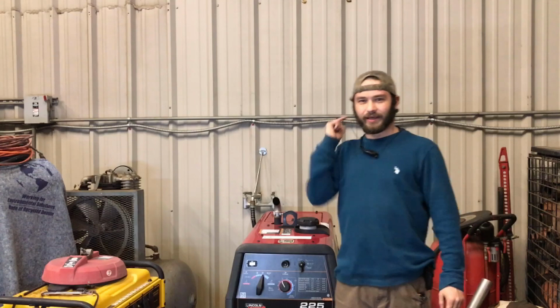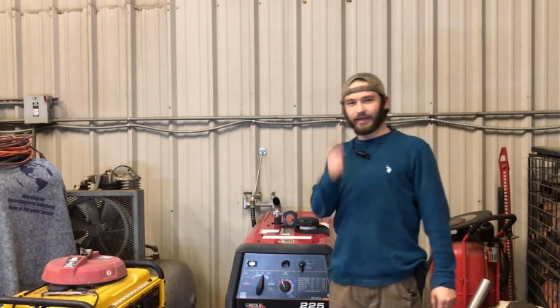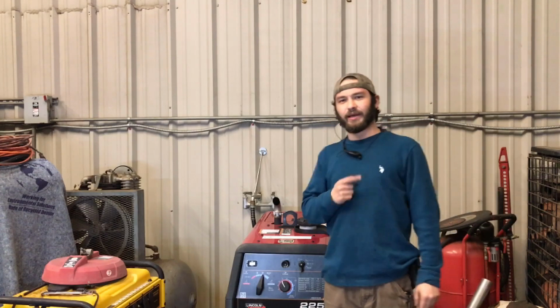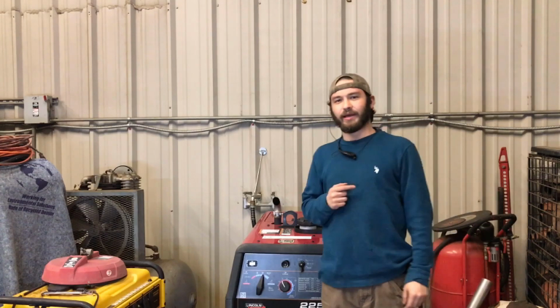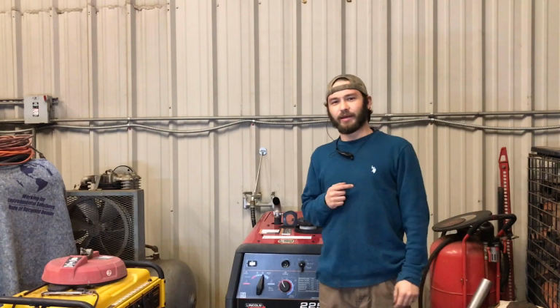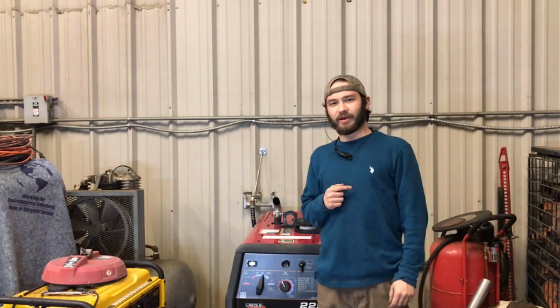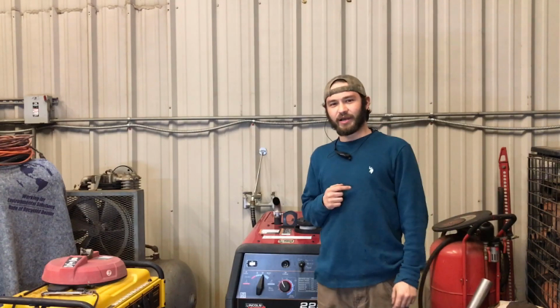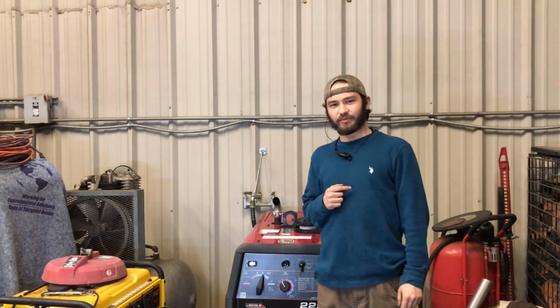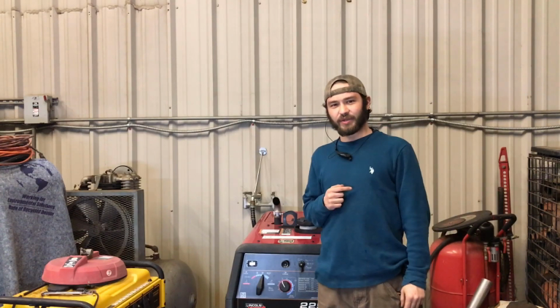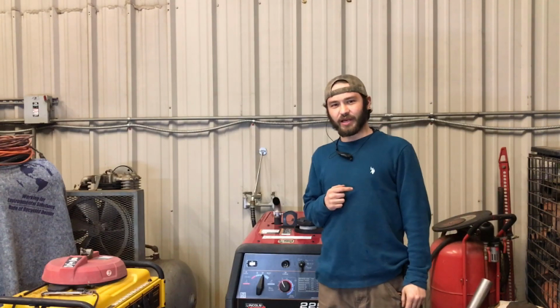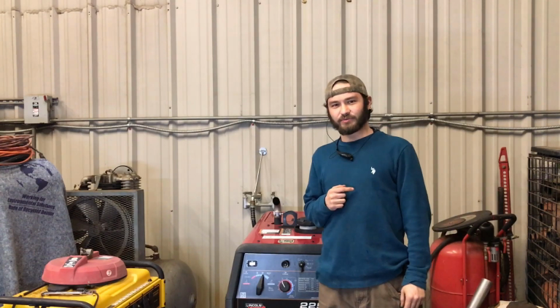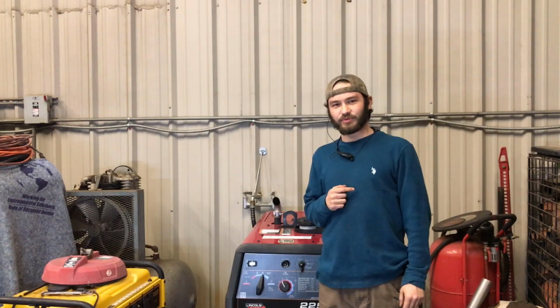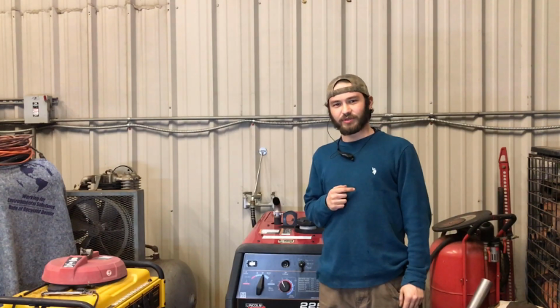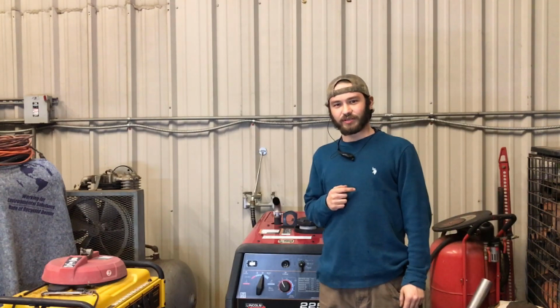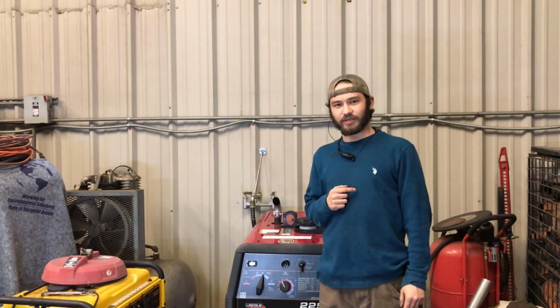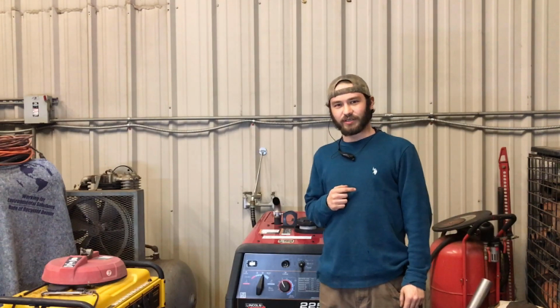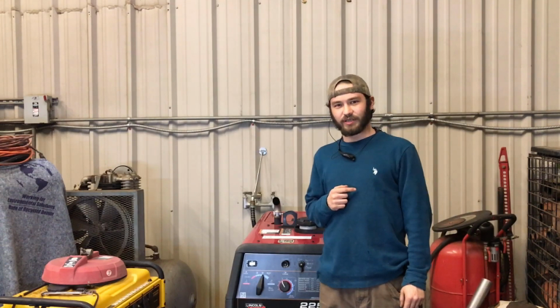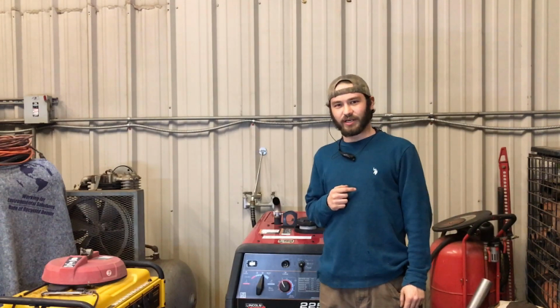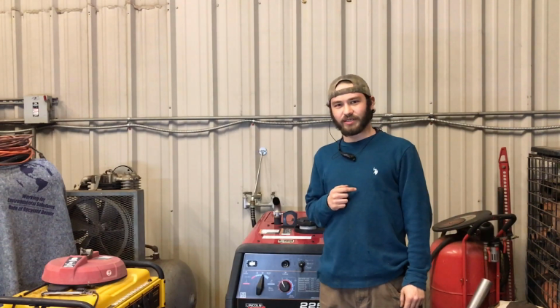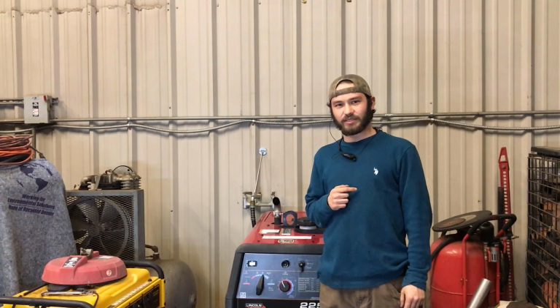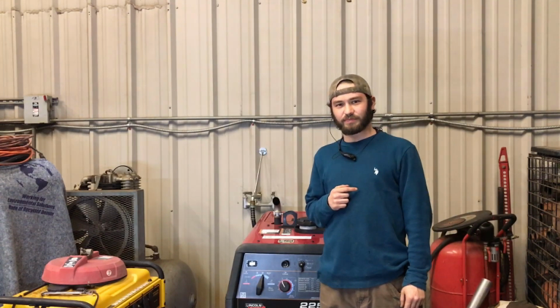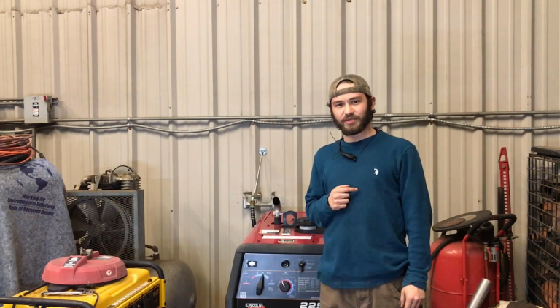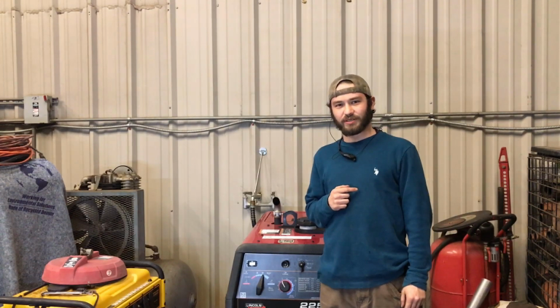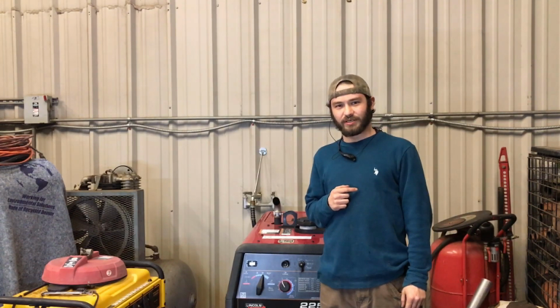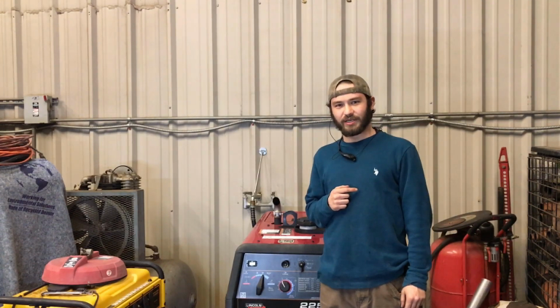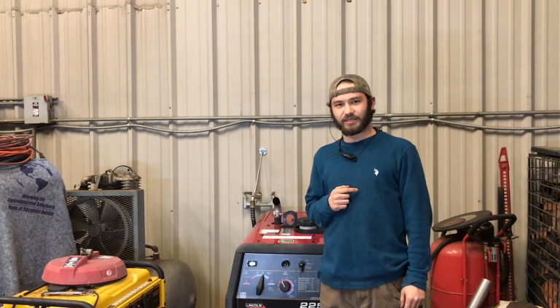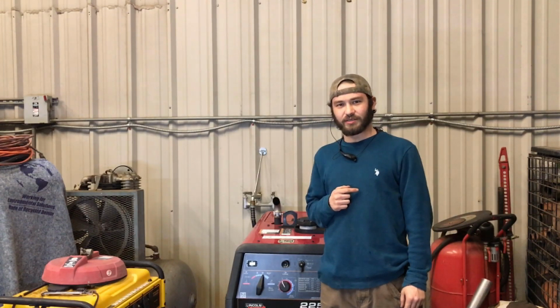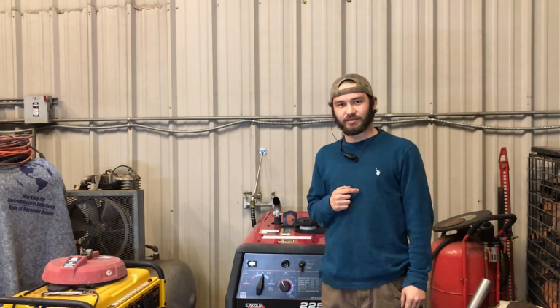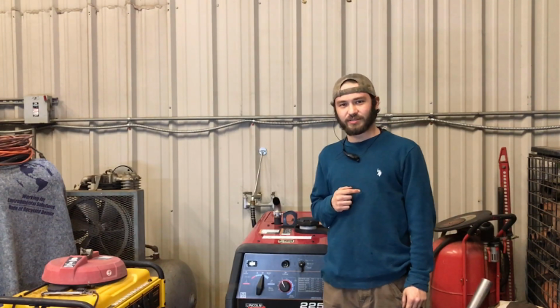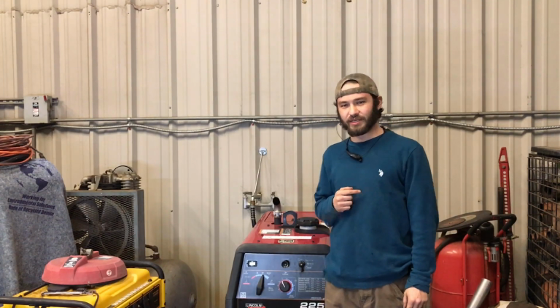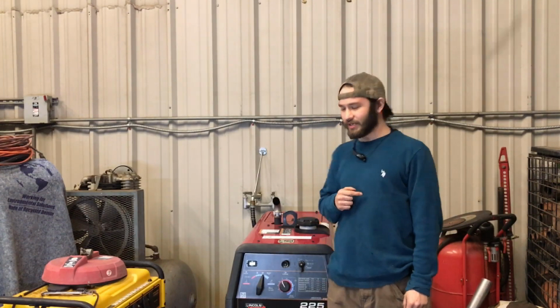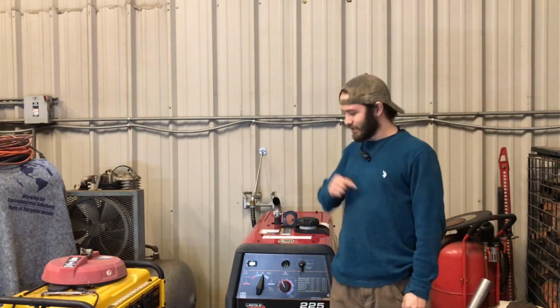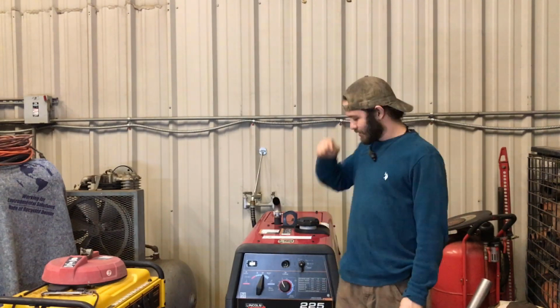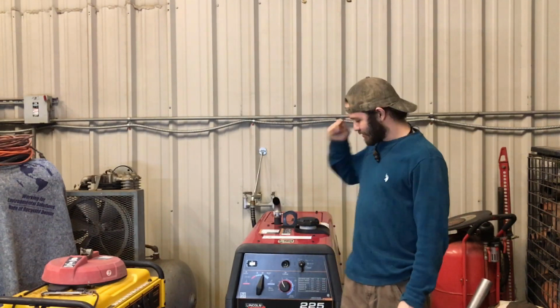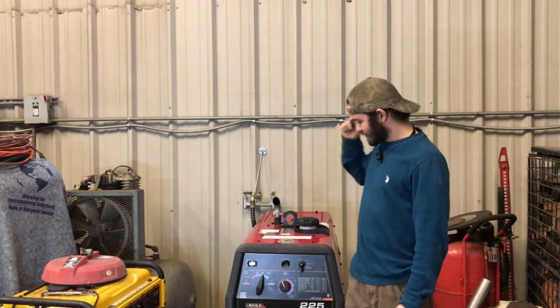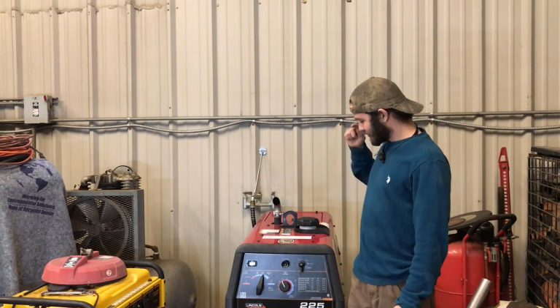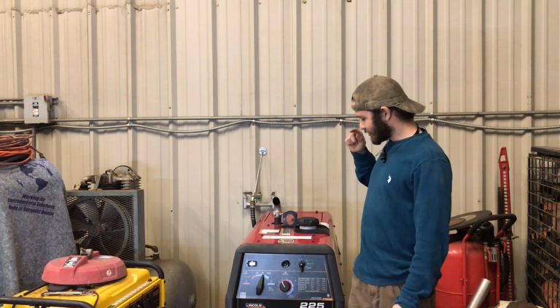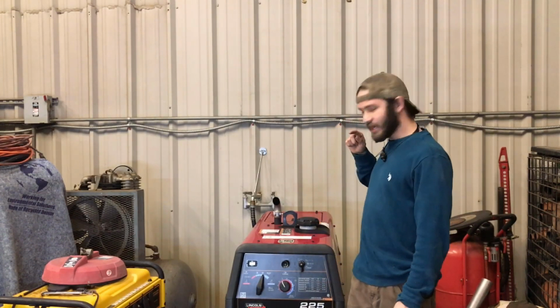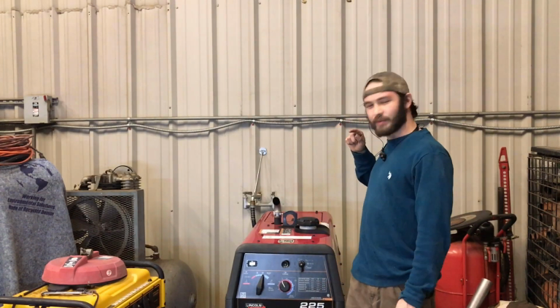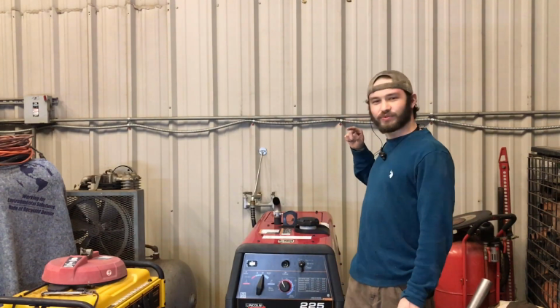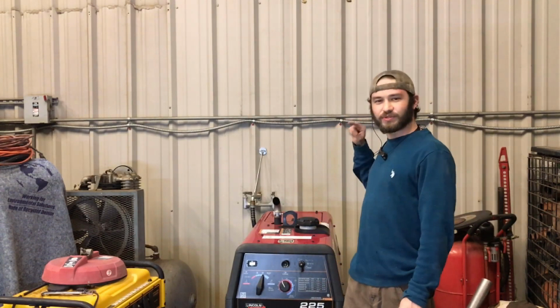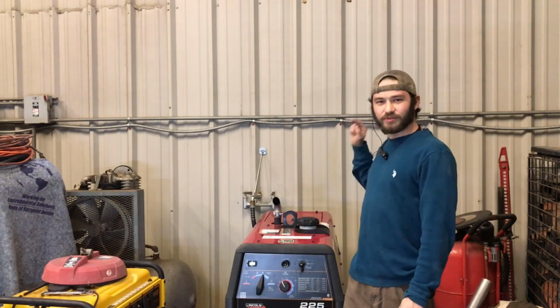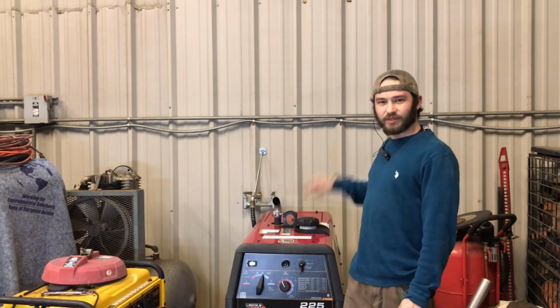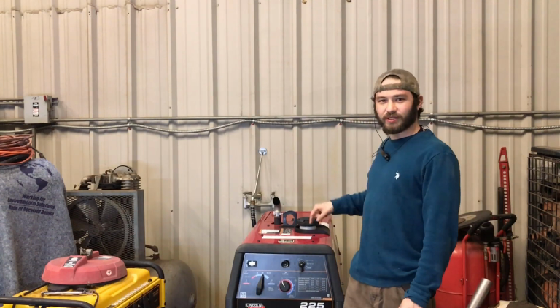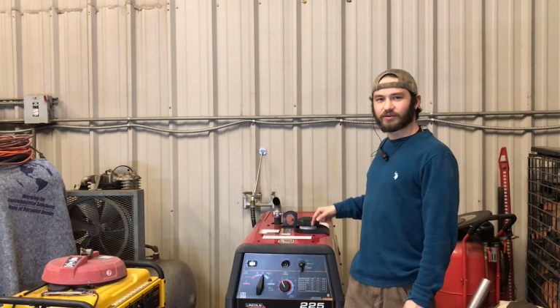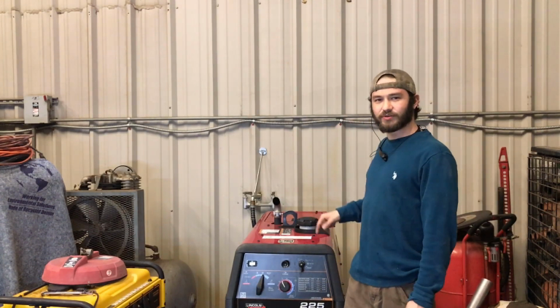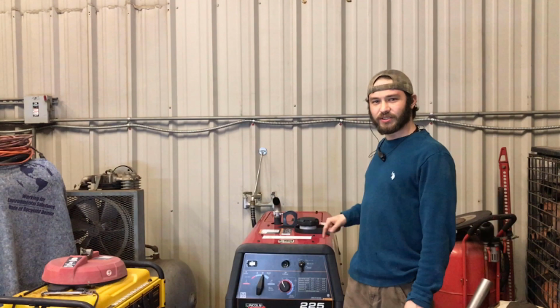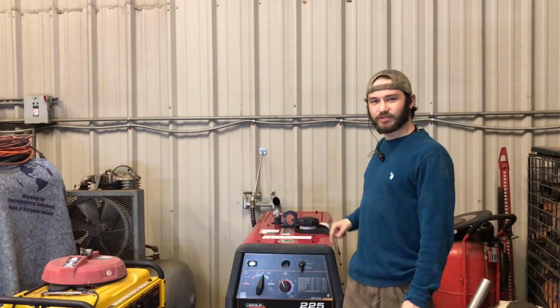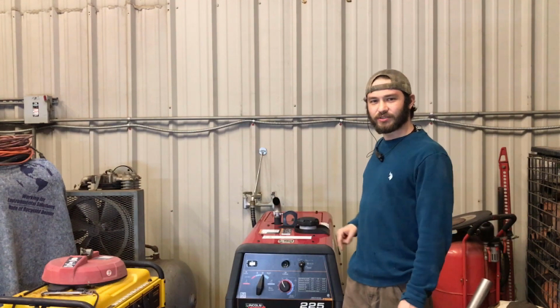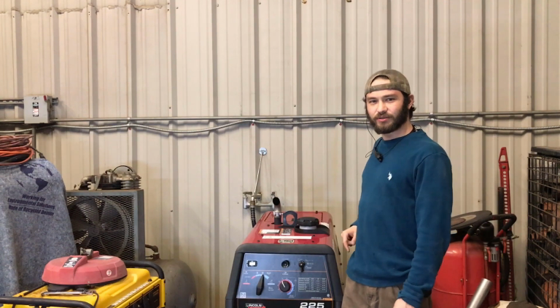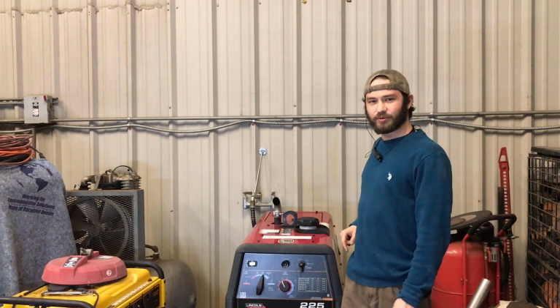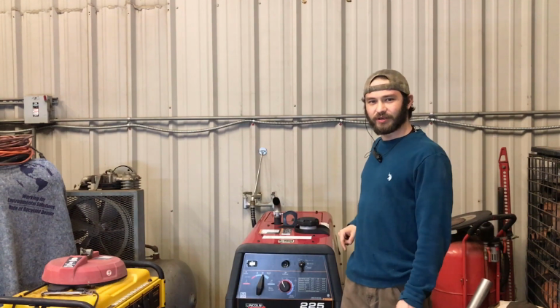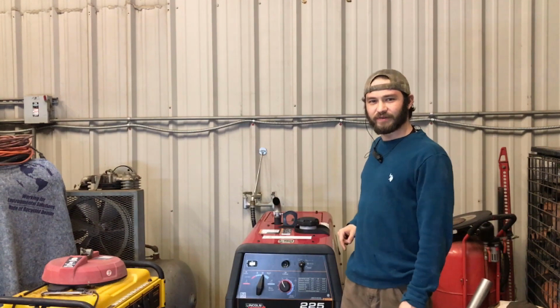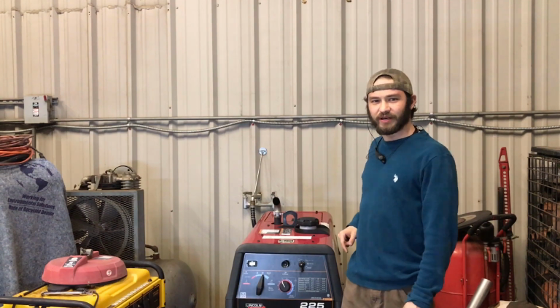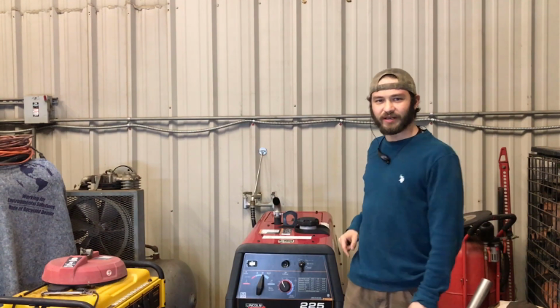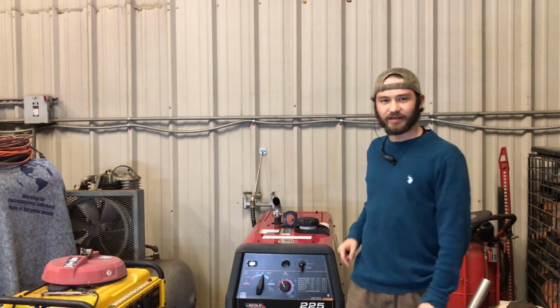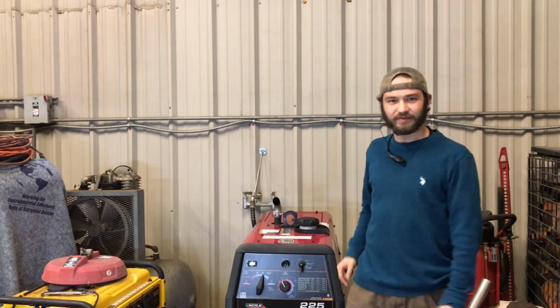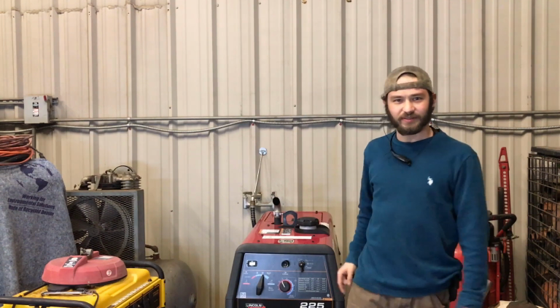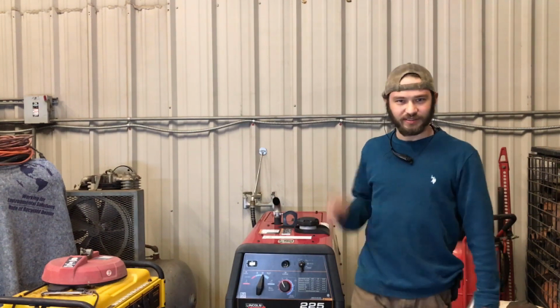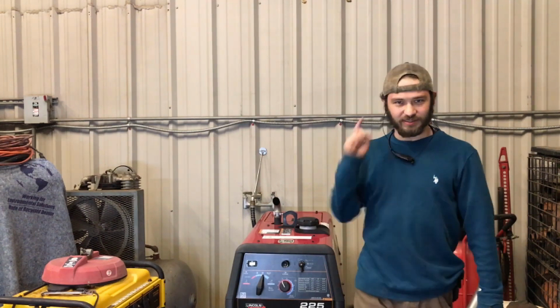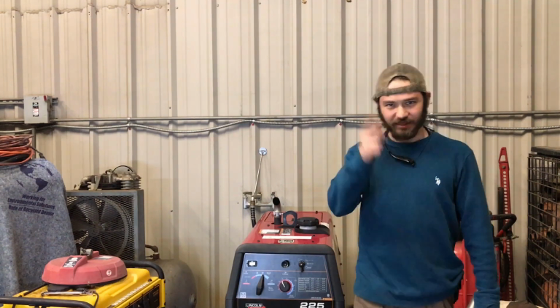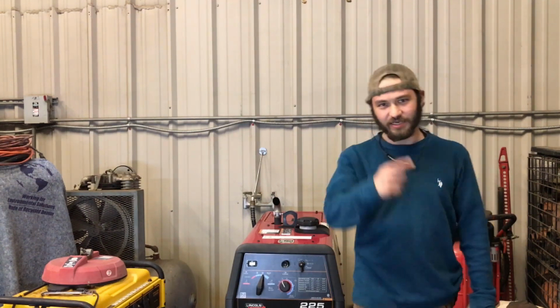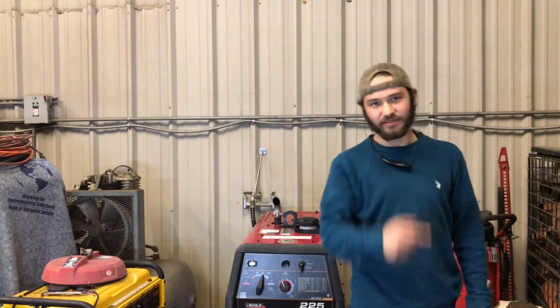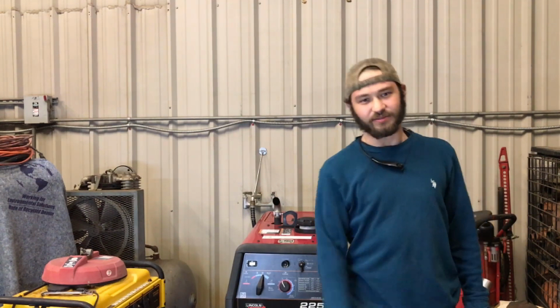Hey, I'm Adam with the Alms Warden. In today's episode of TIG Tuesday, we're working lap joints with the Lincoln Ranger 225. Stay tuned.